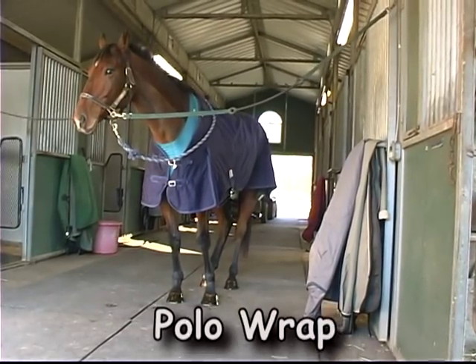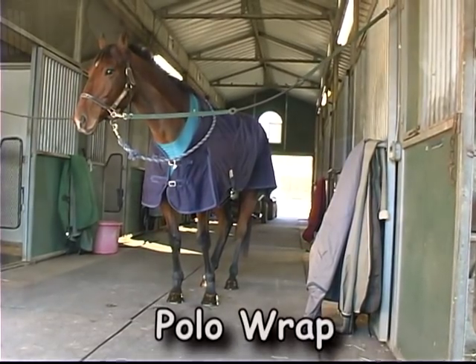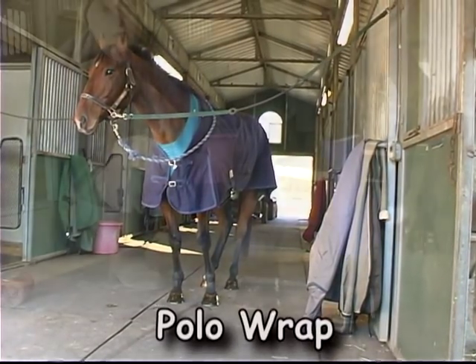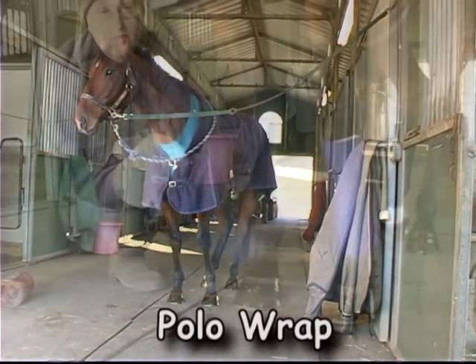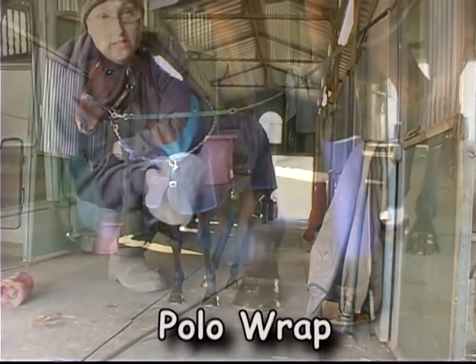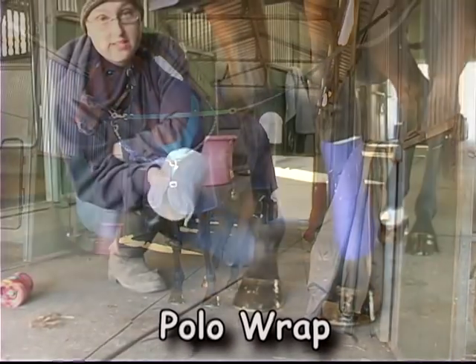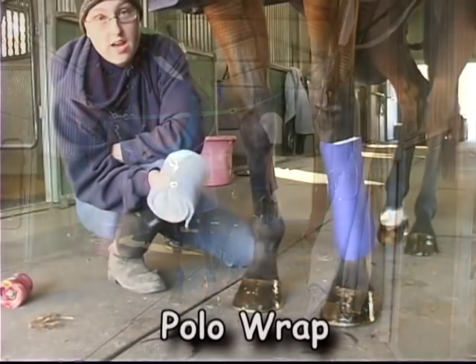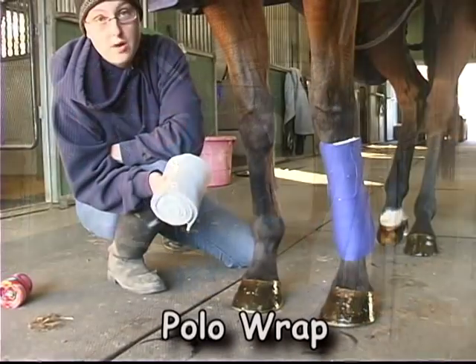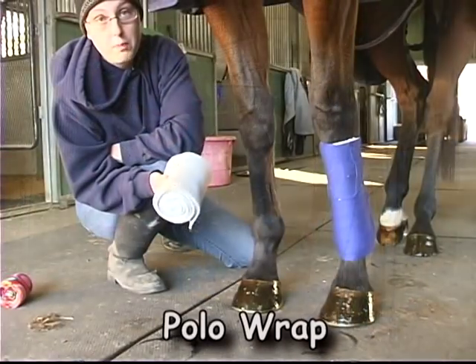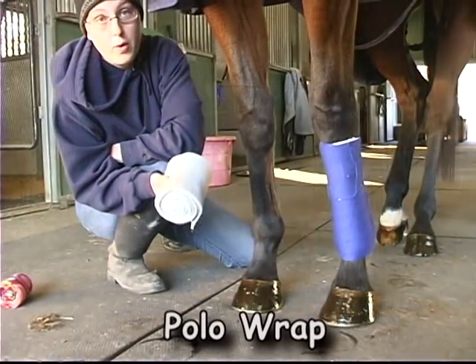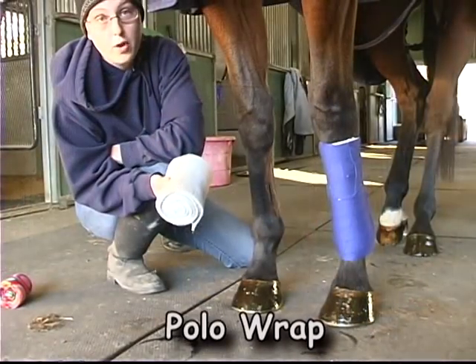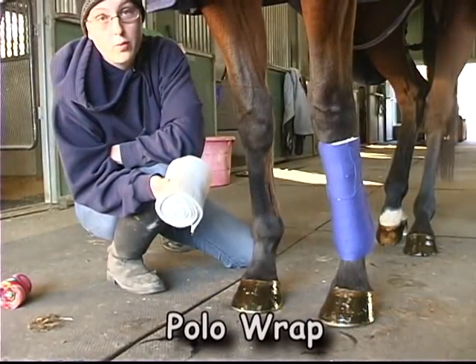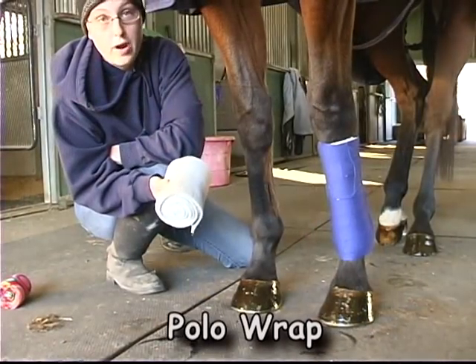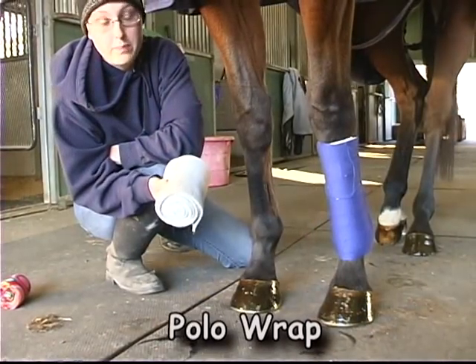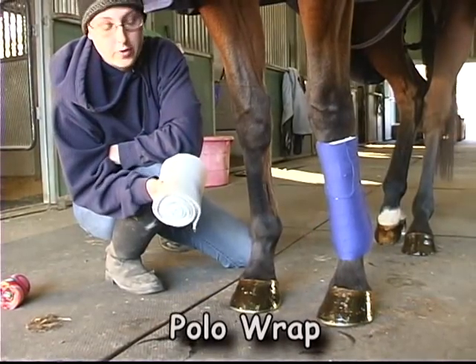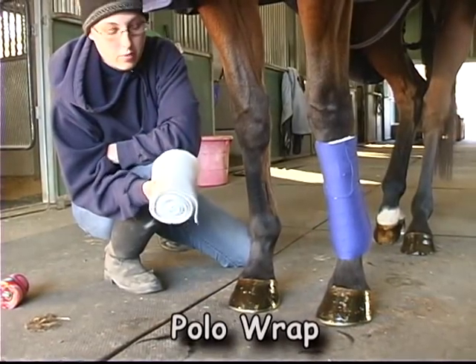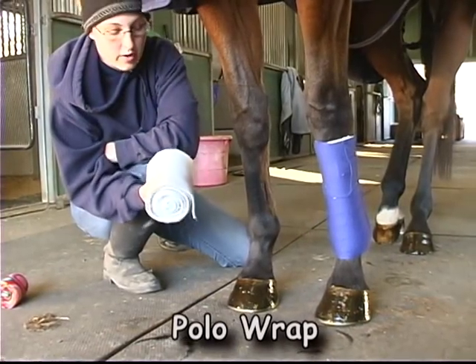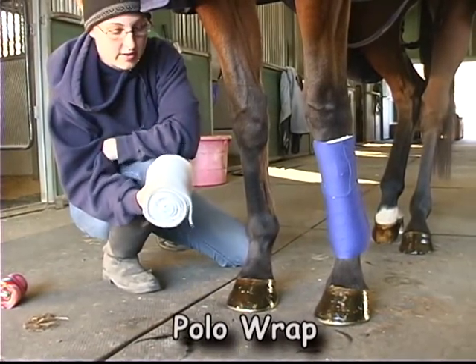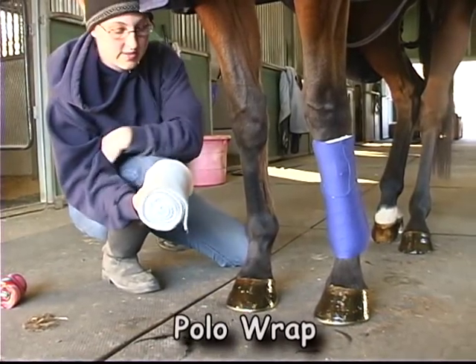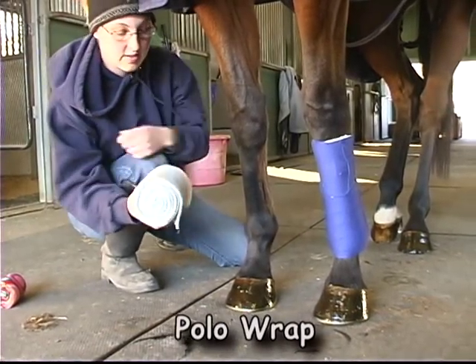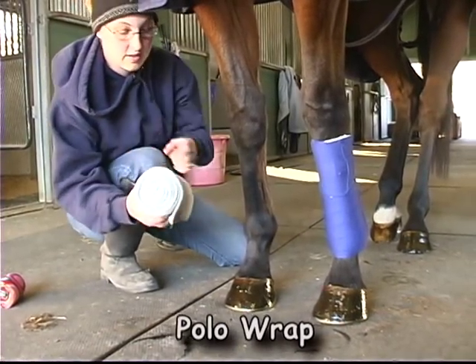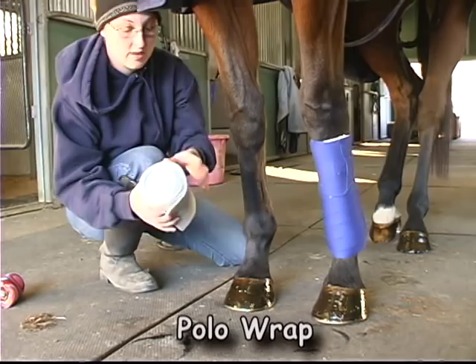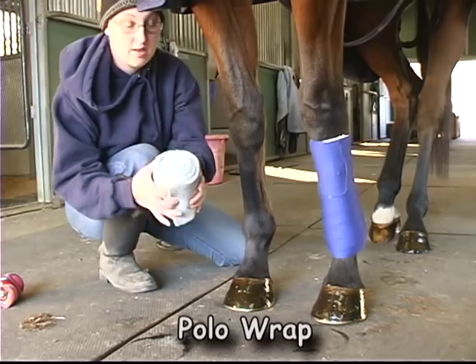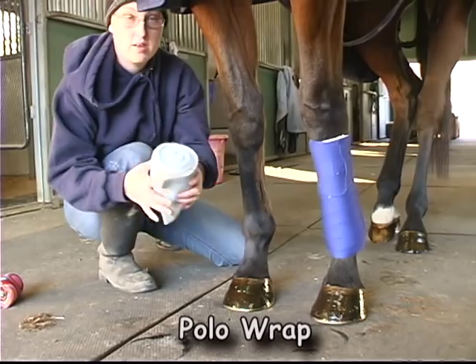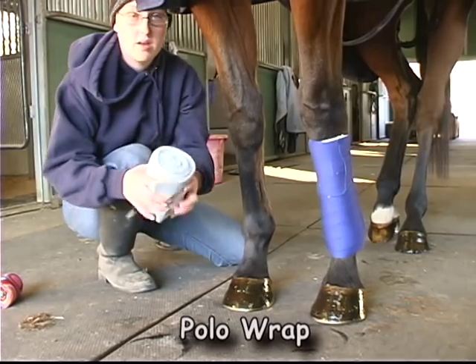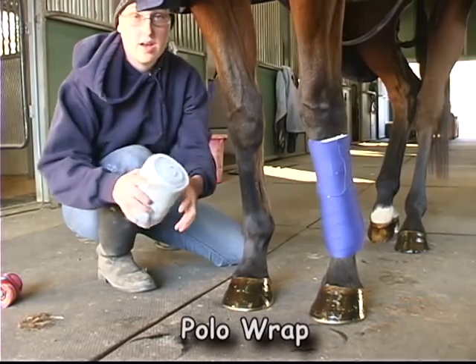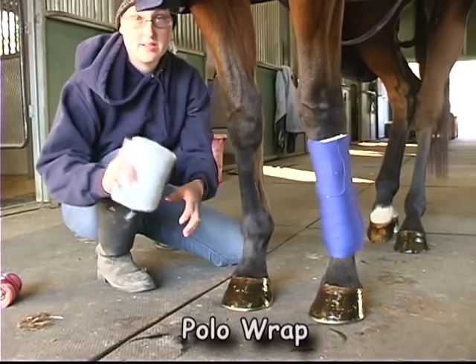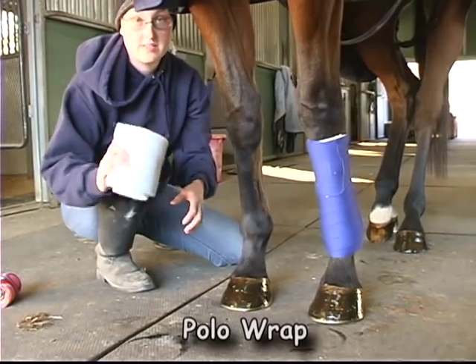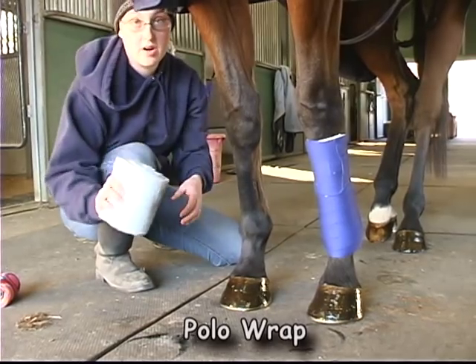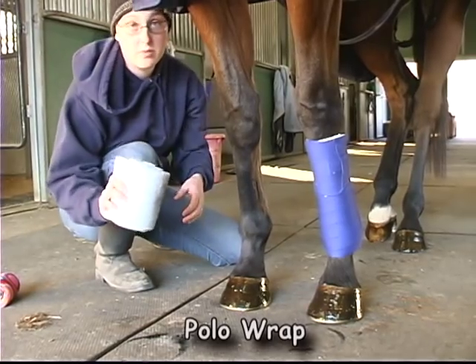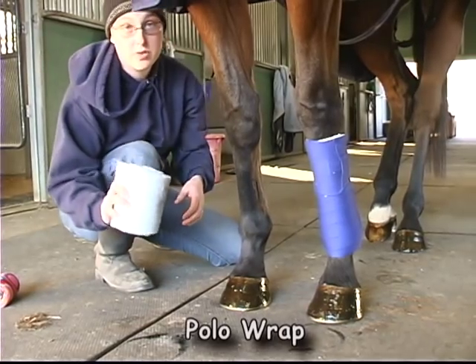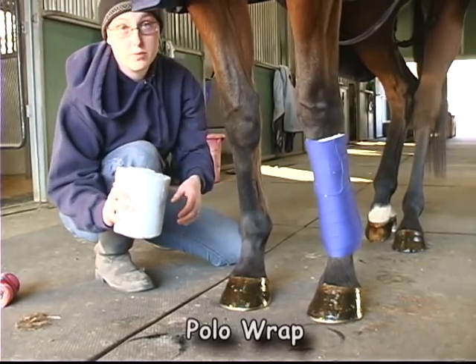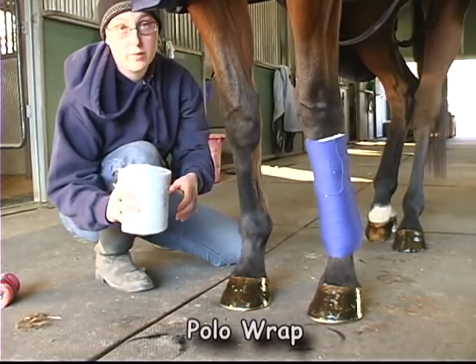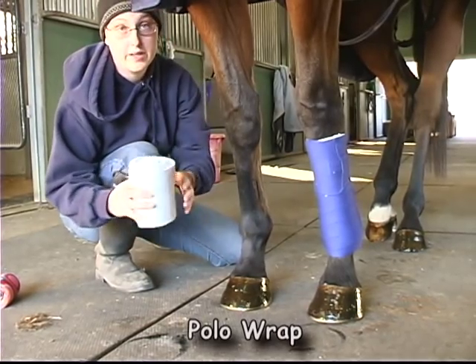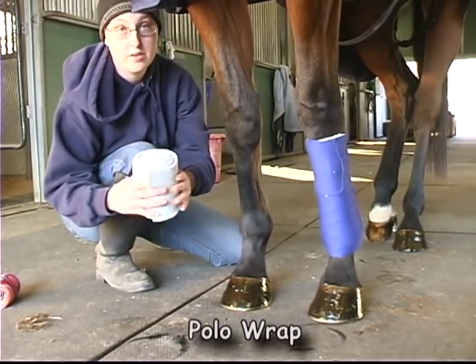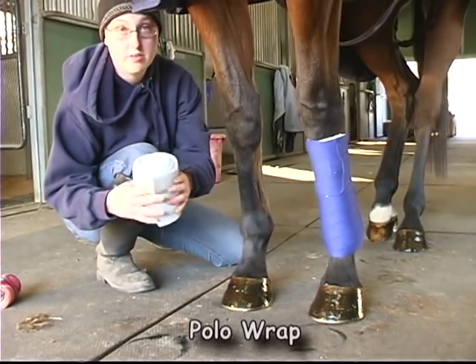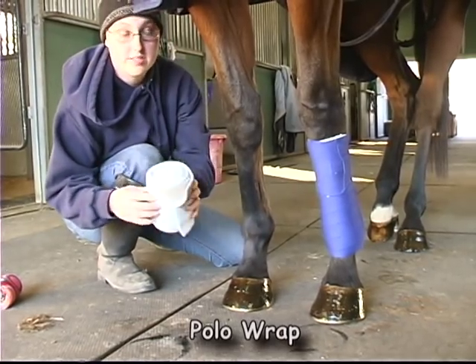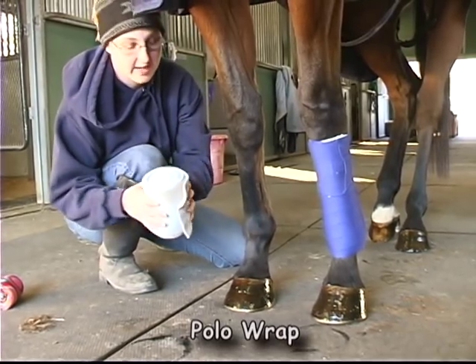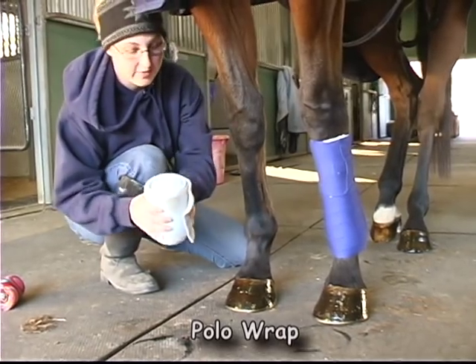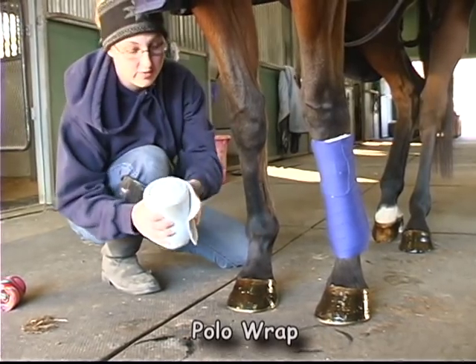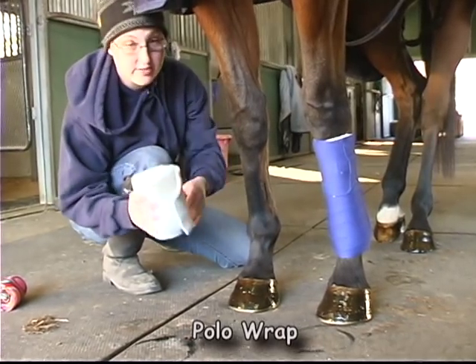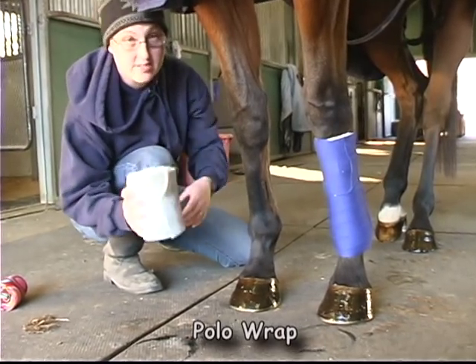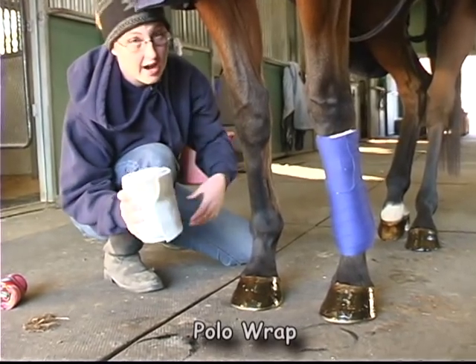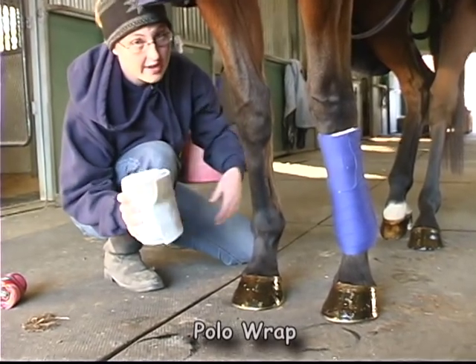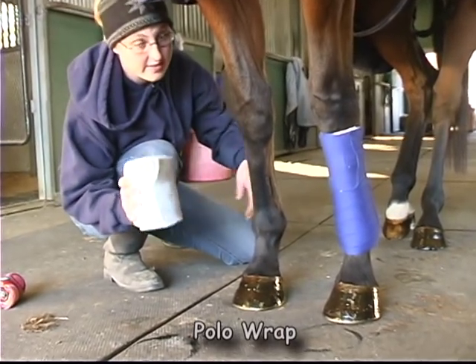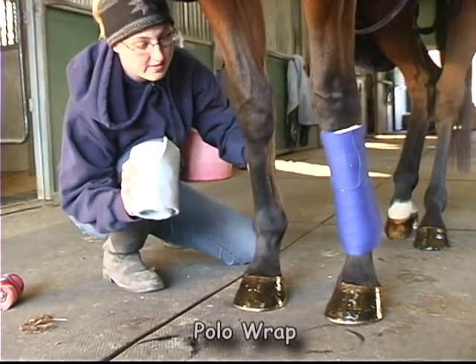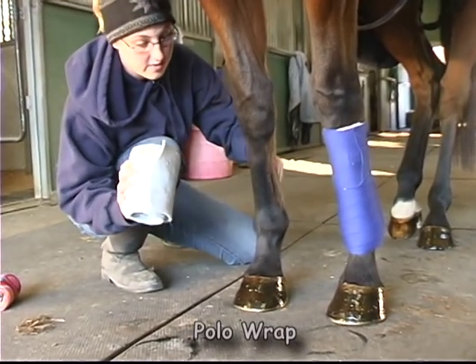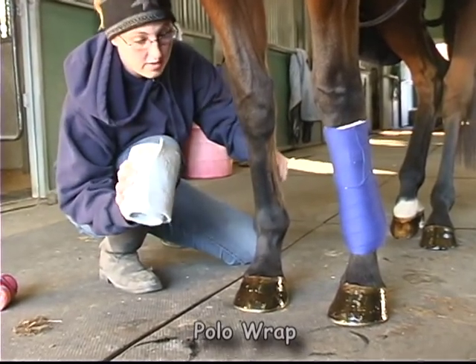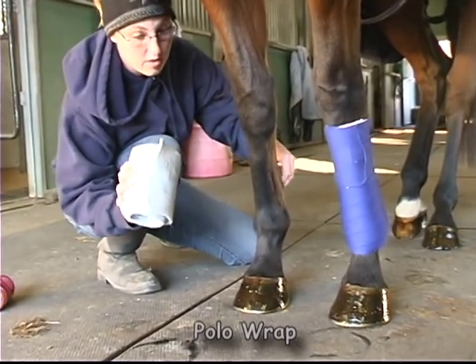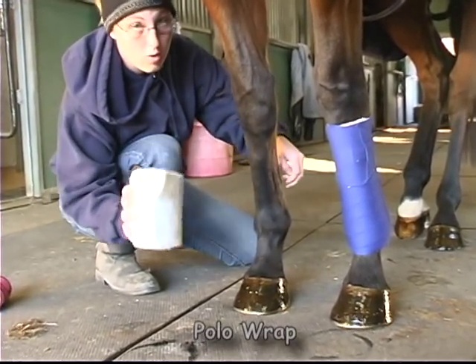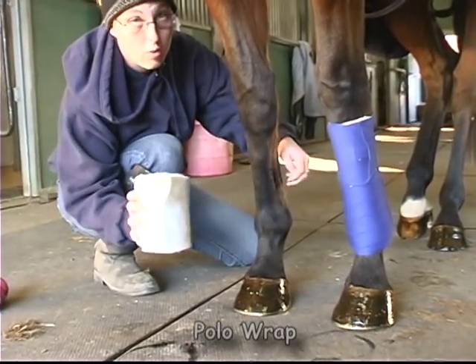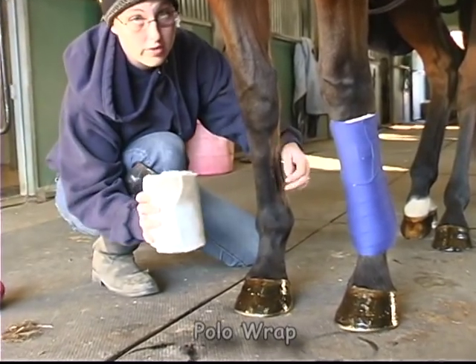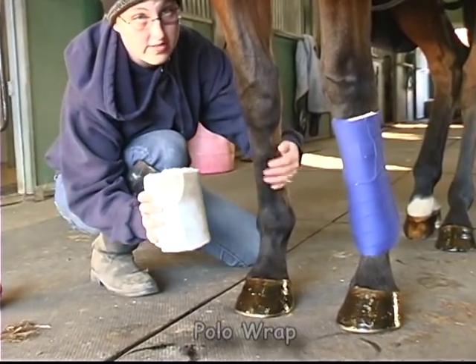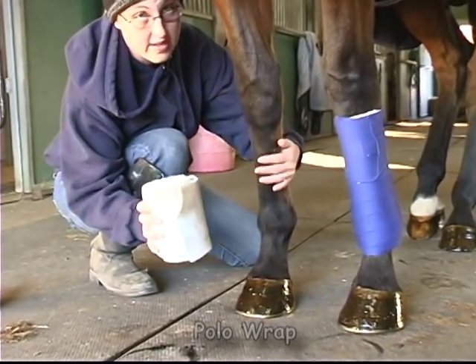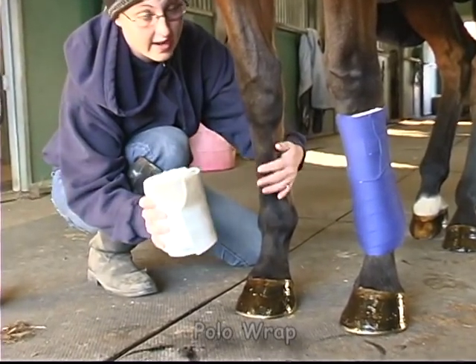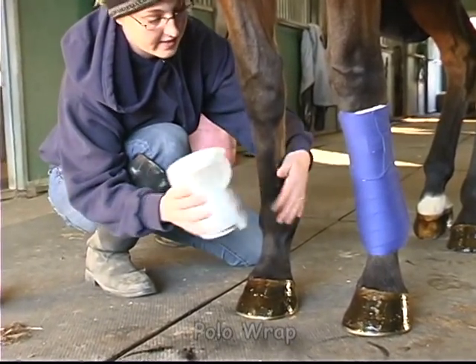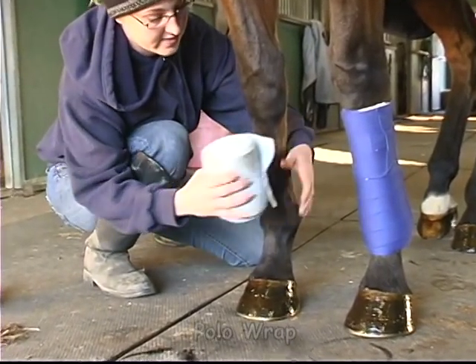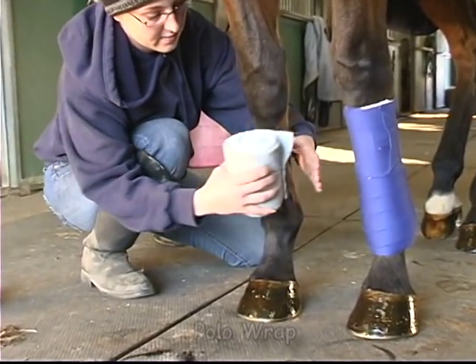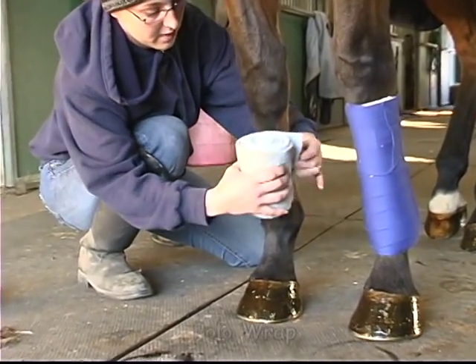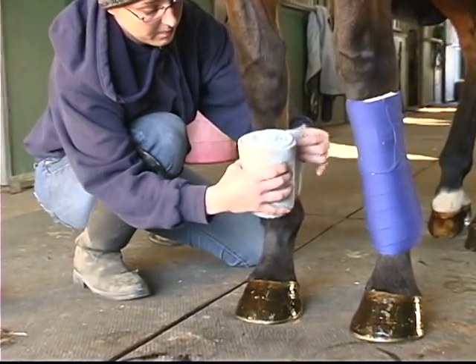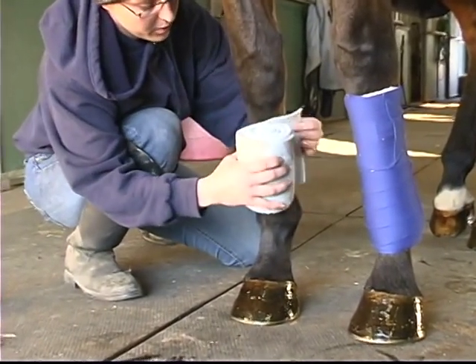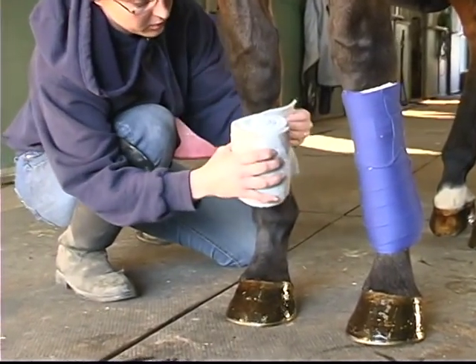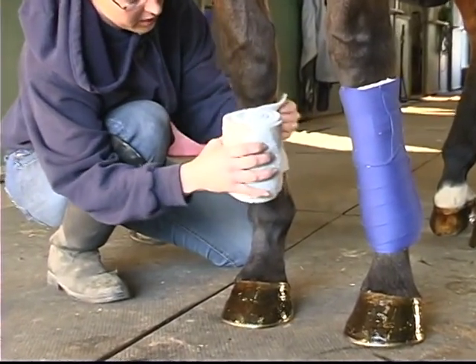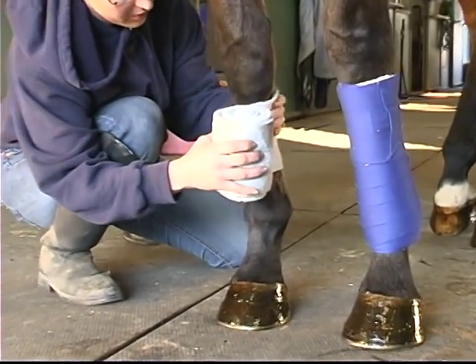This is how to polo wrap your horse. I start with a regular, standard size, horse-sized polo.